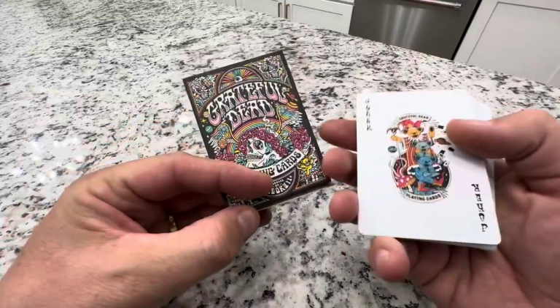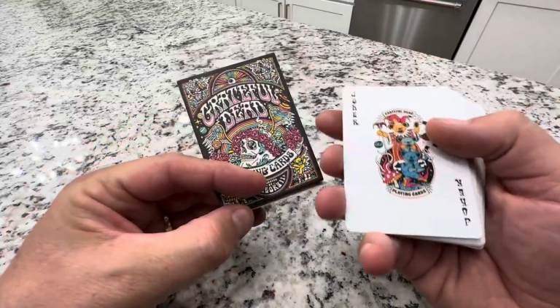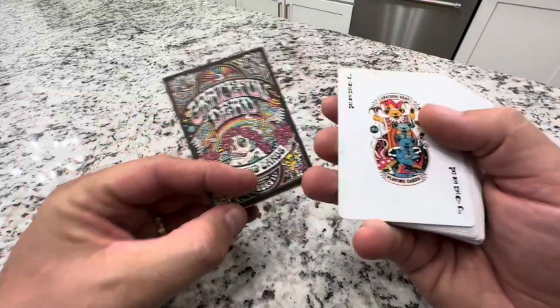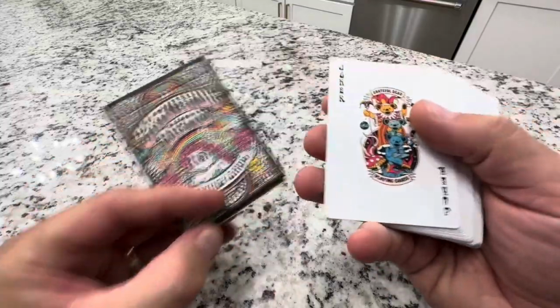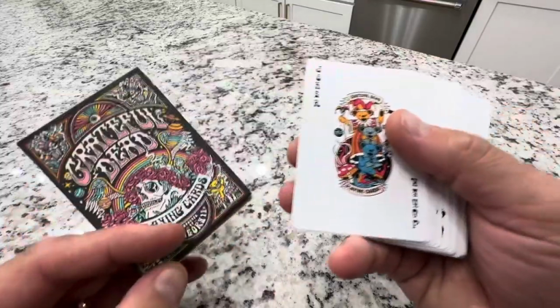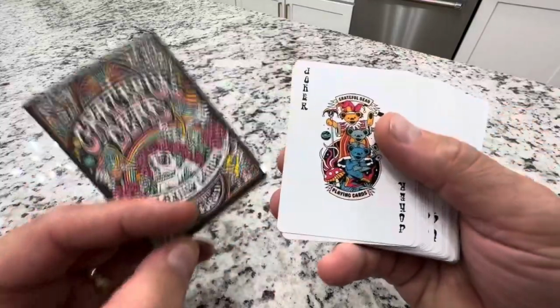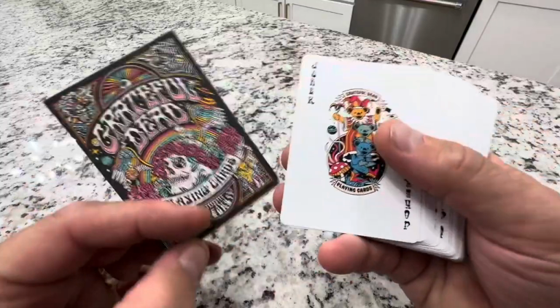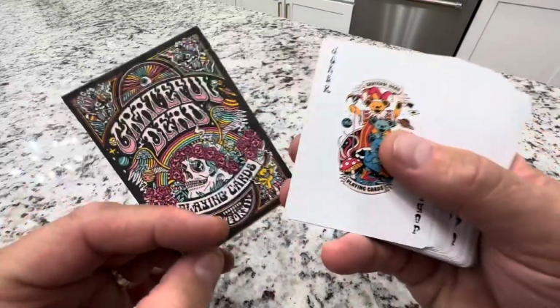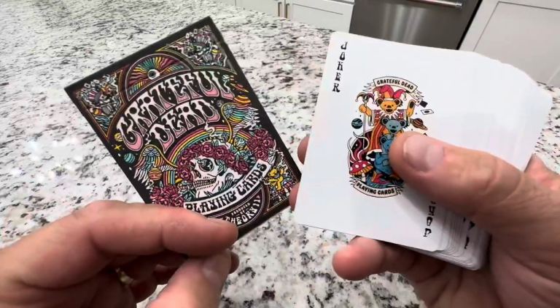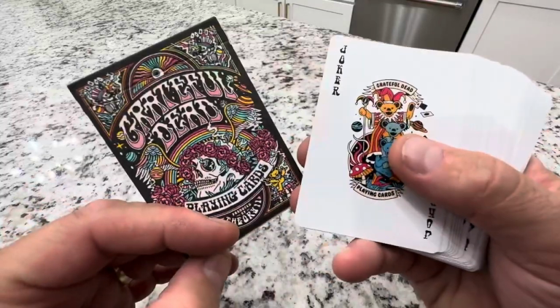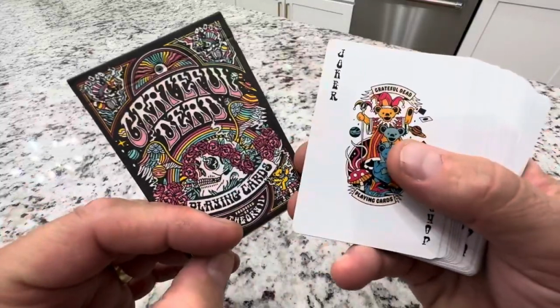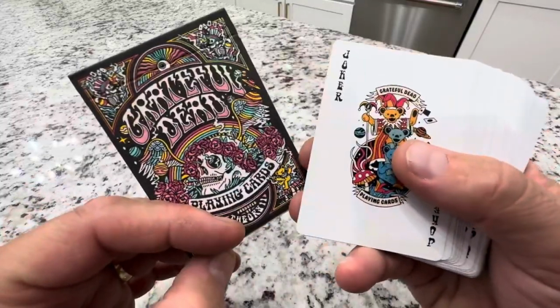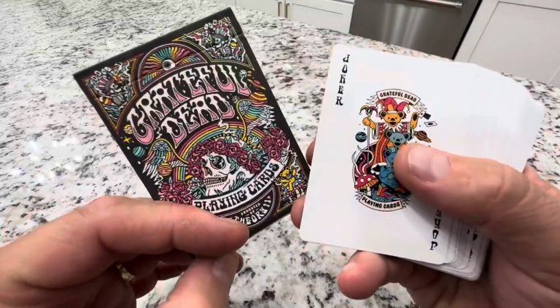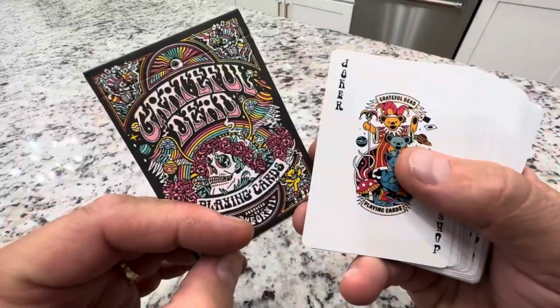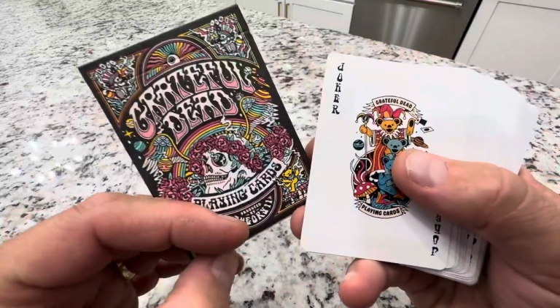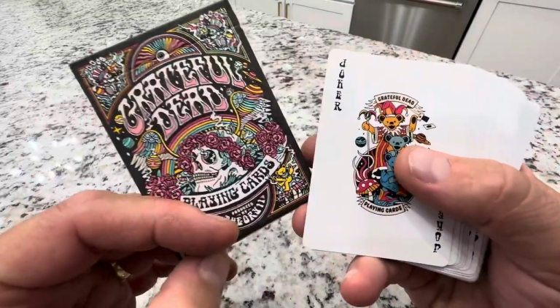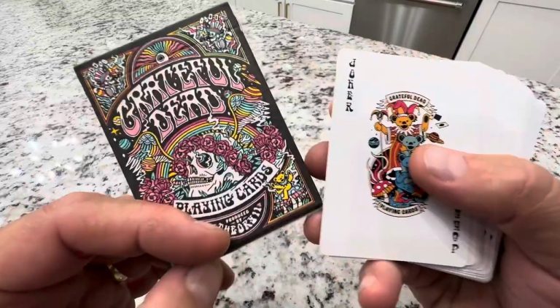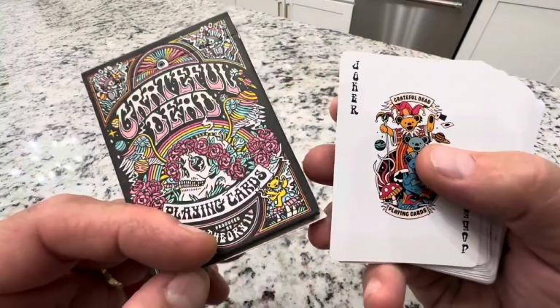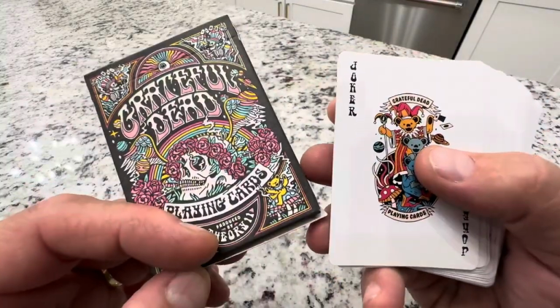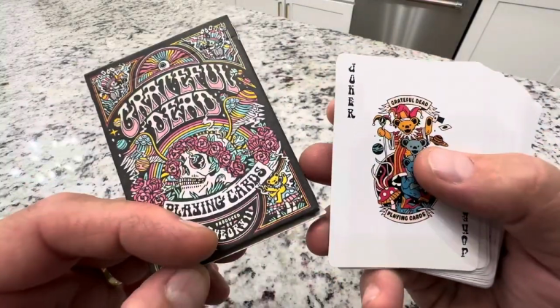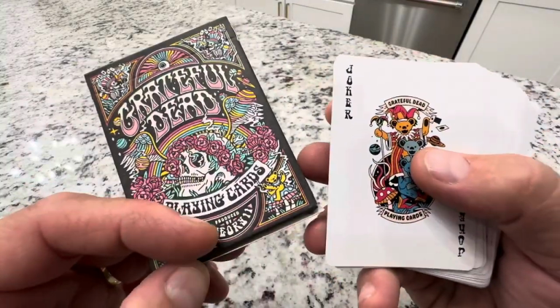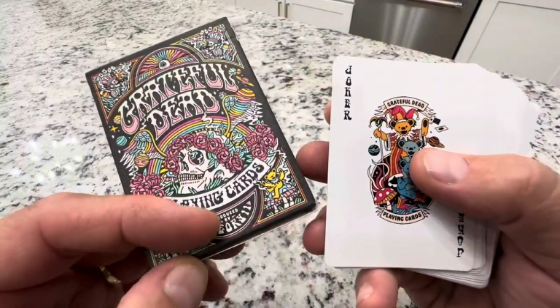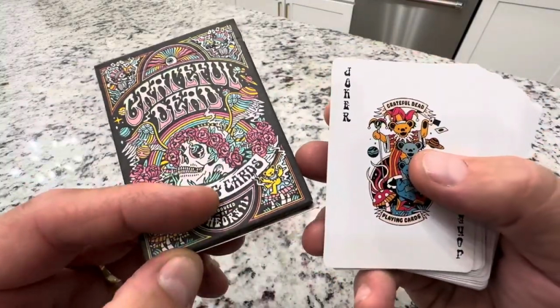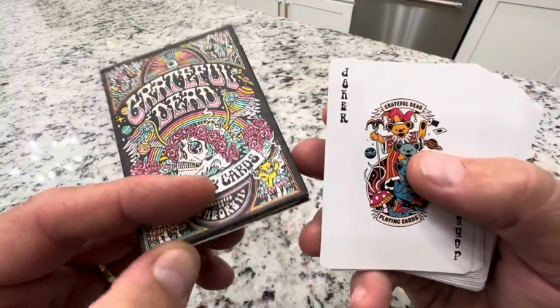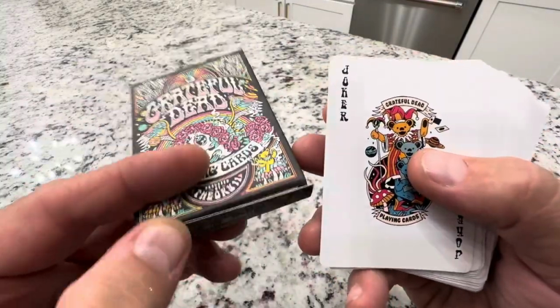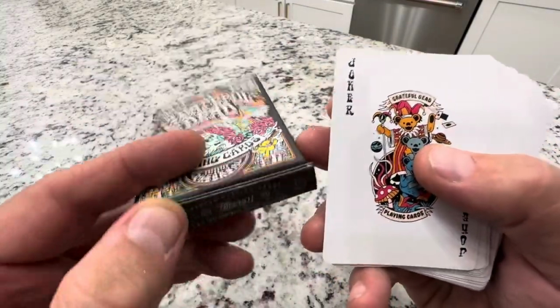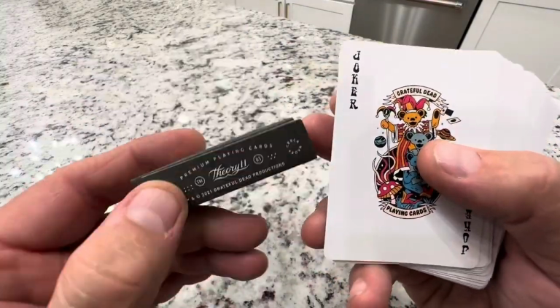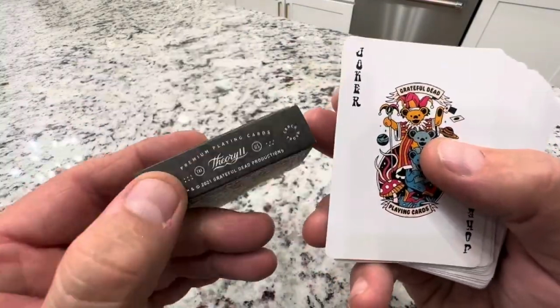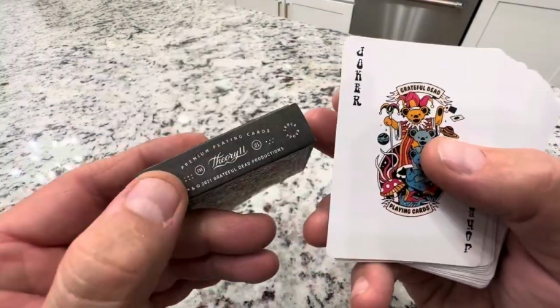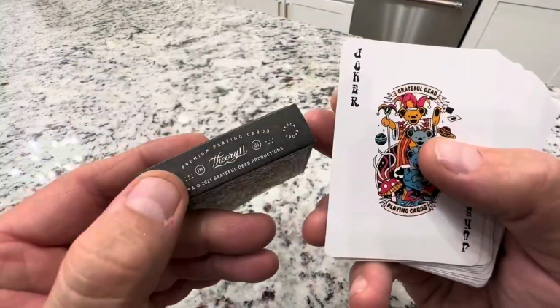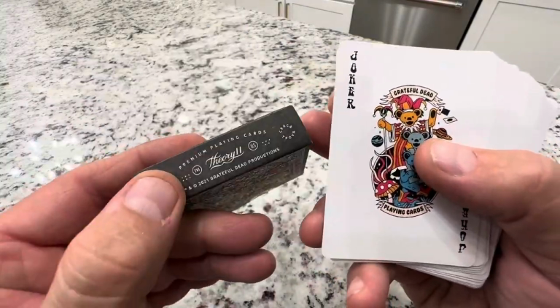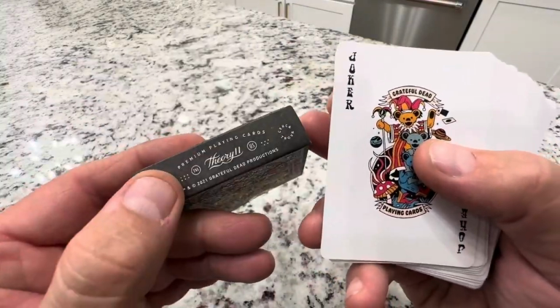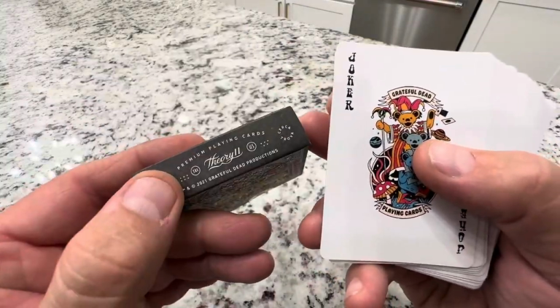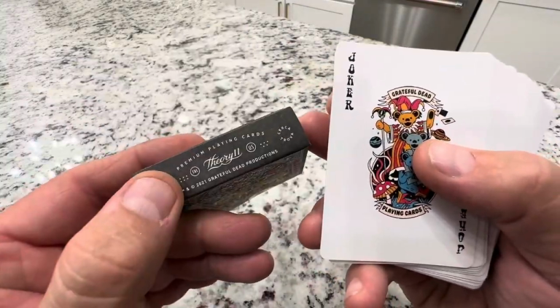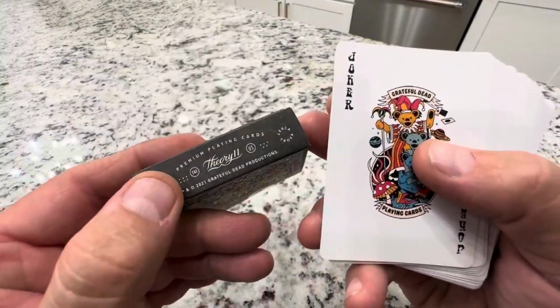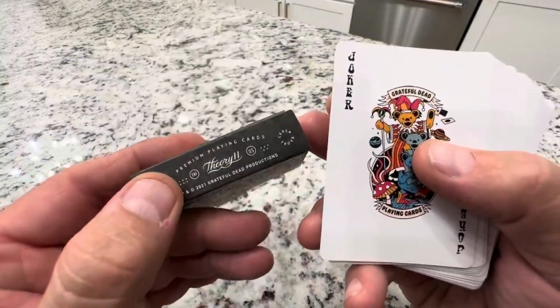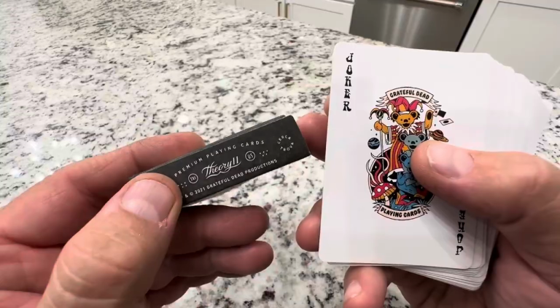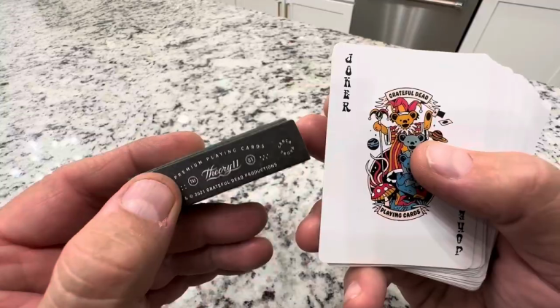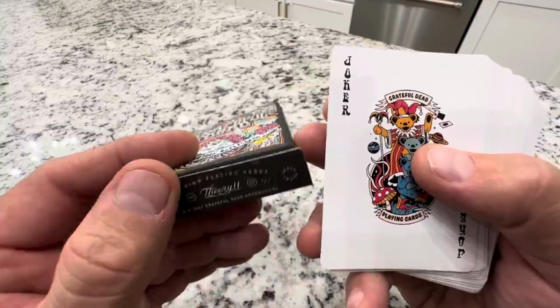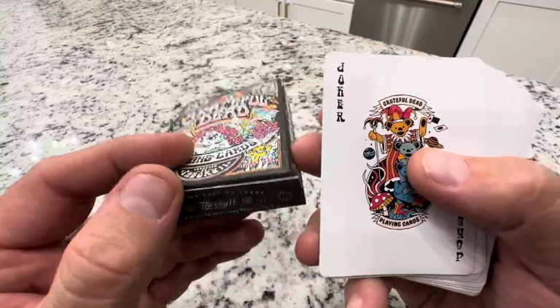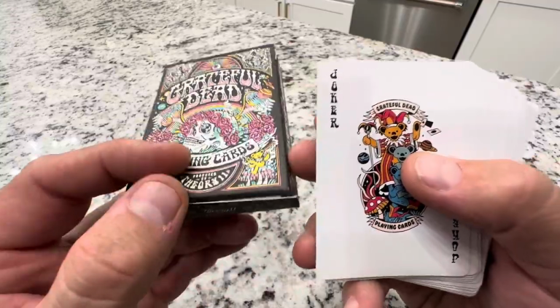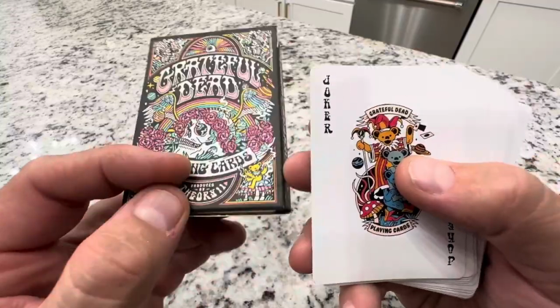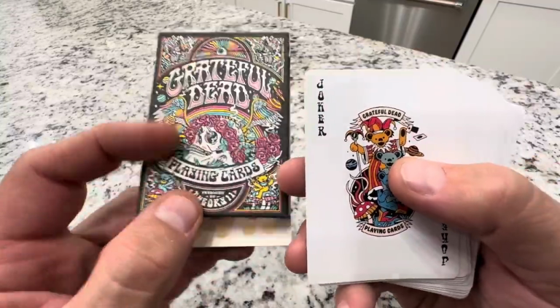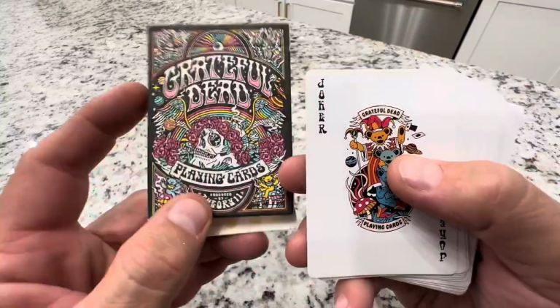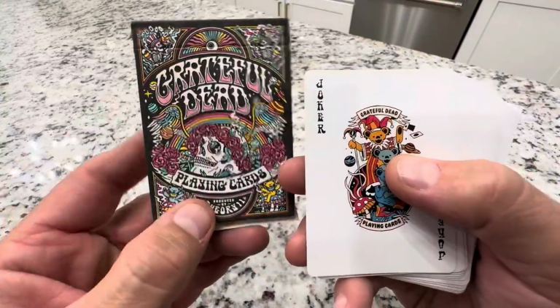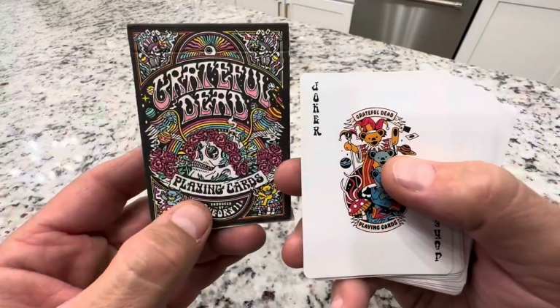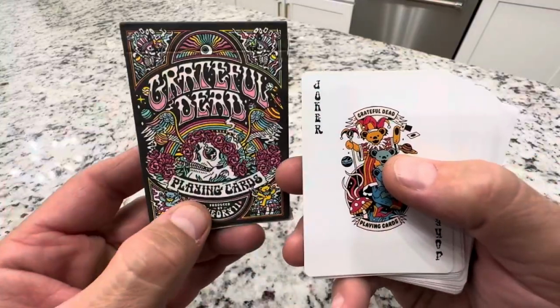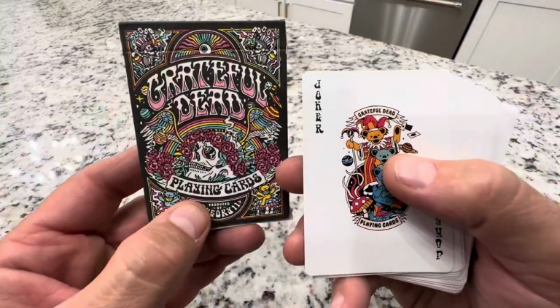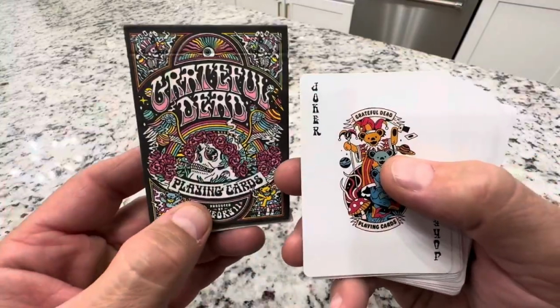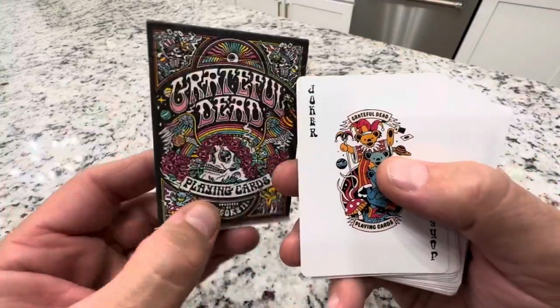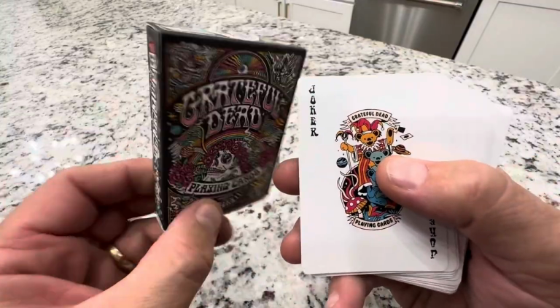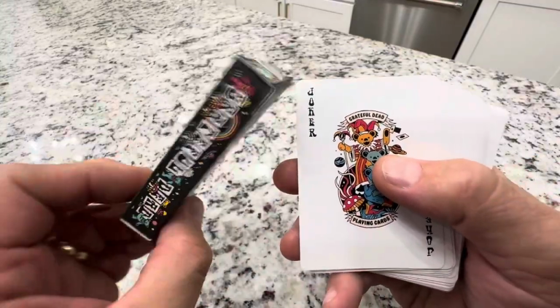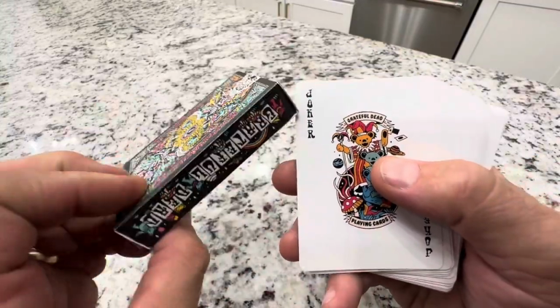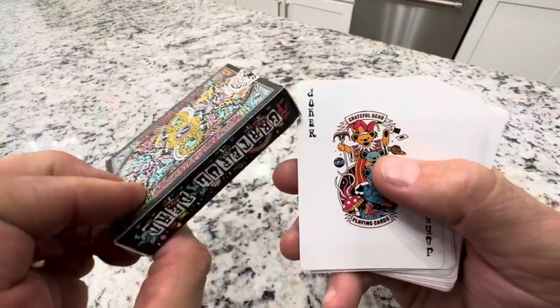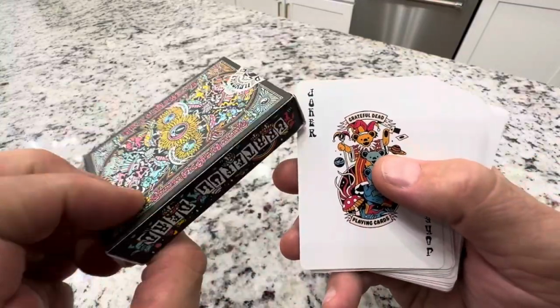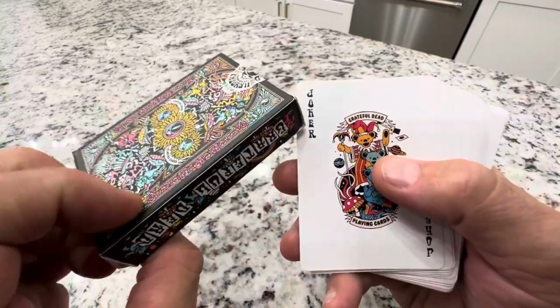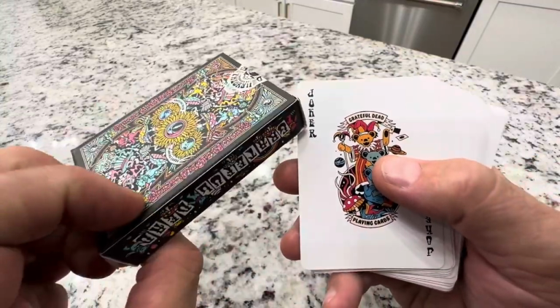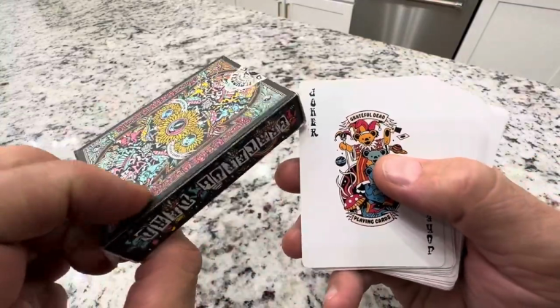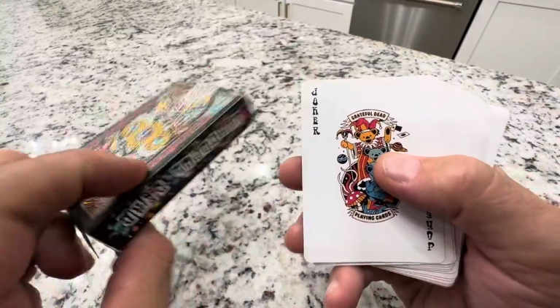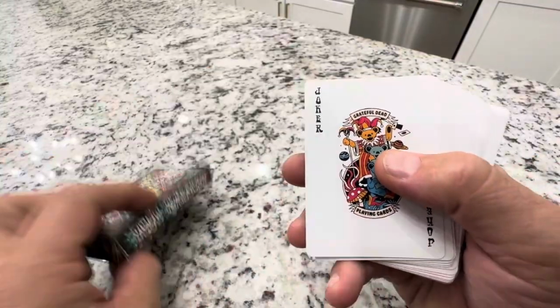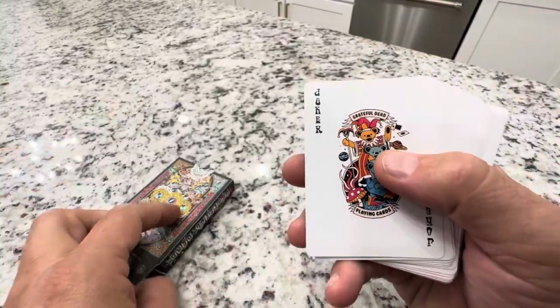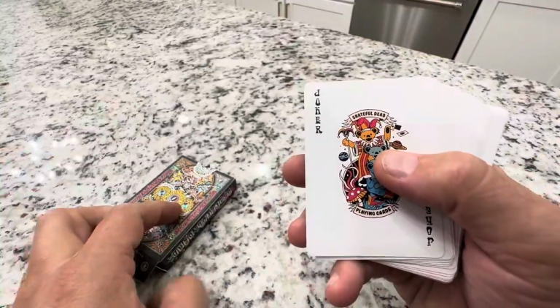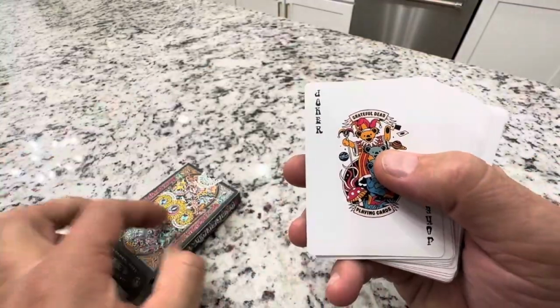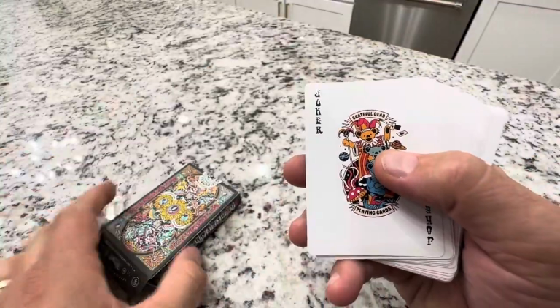Hey everyone, today I'm taking a closer look at this Grateful Dead set of playing cards by Theory 11. This is a card company that makes some custom cards.